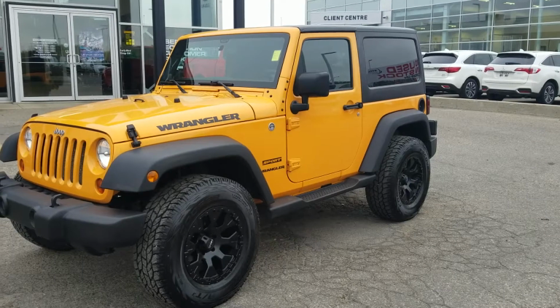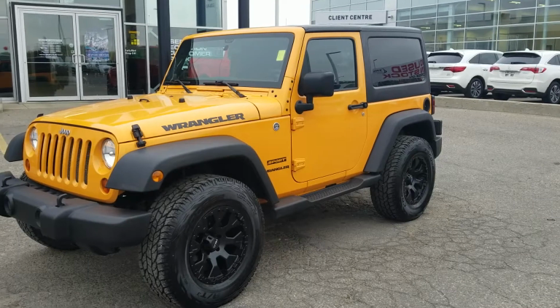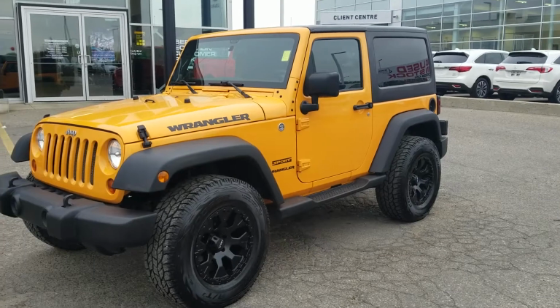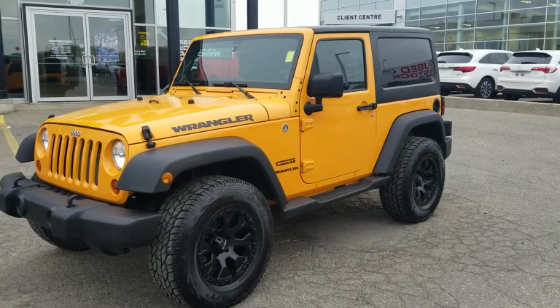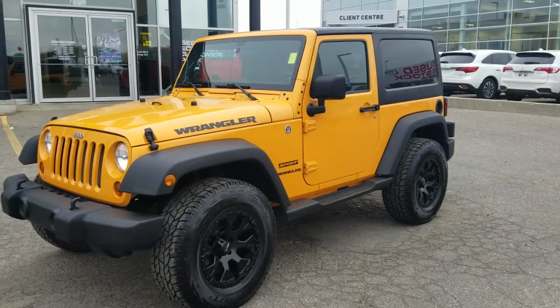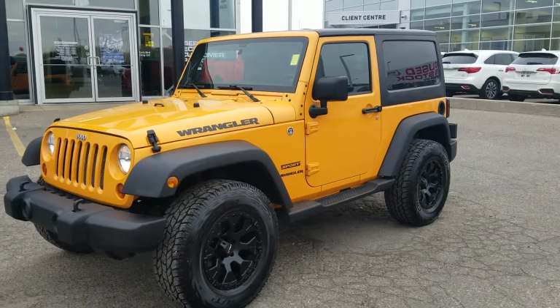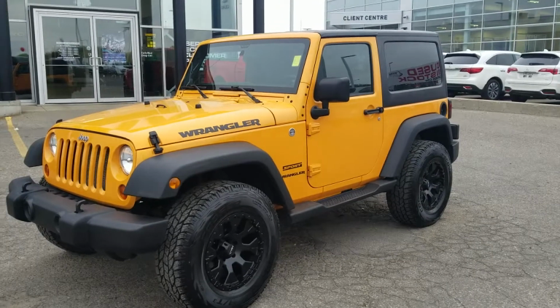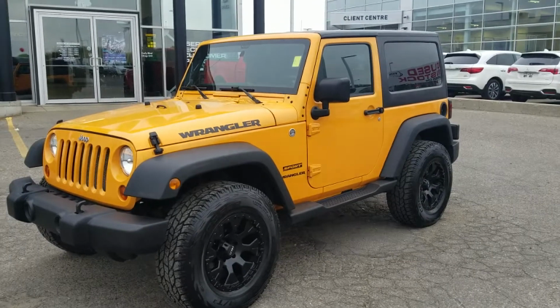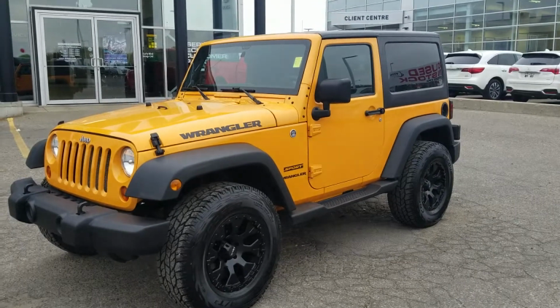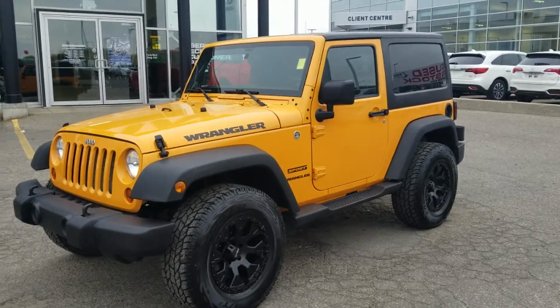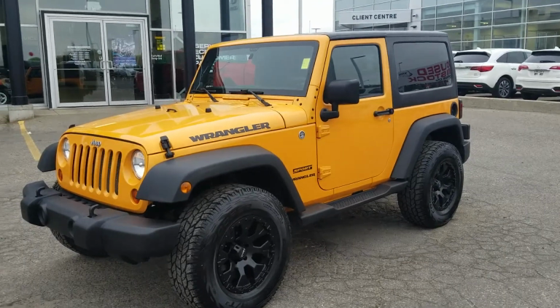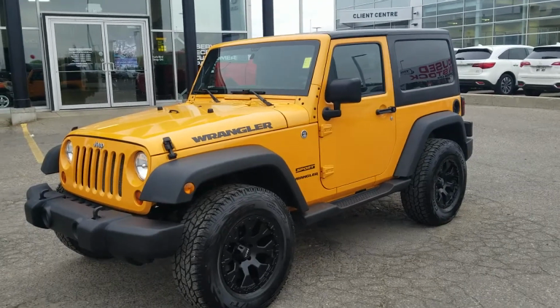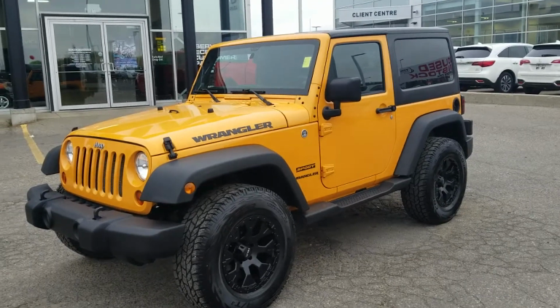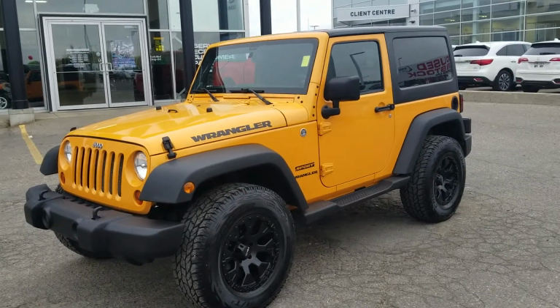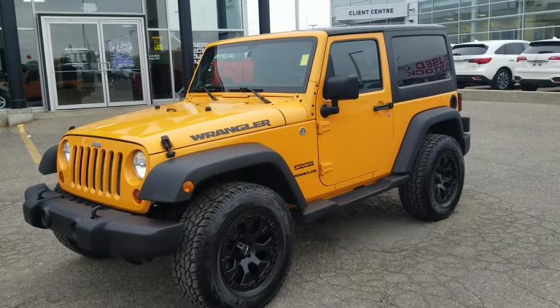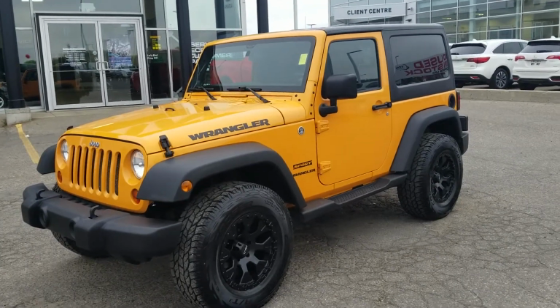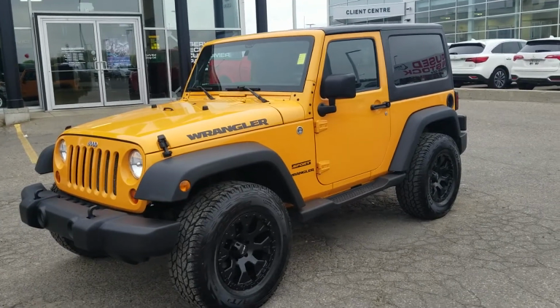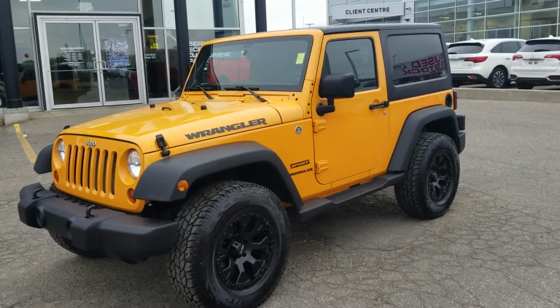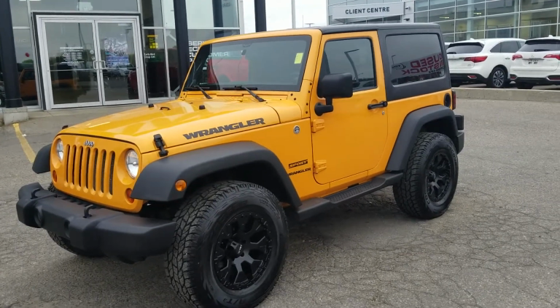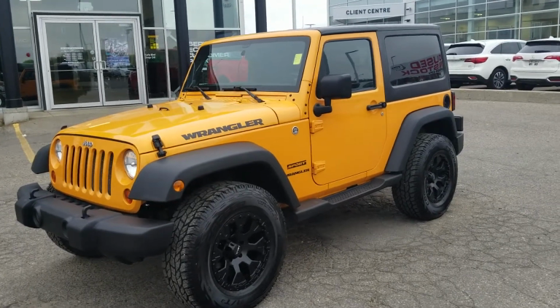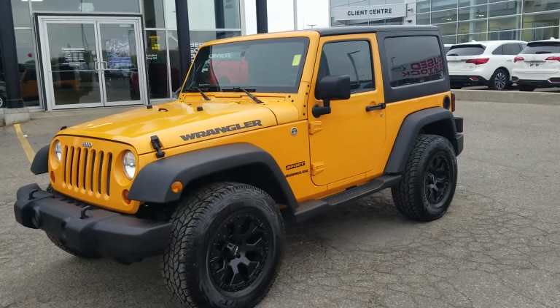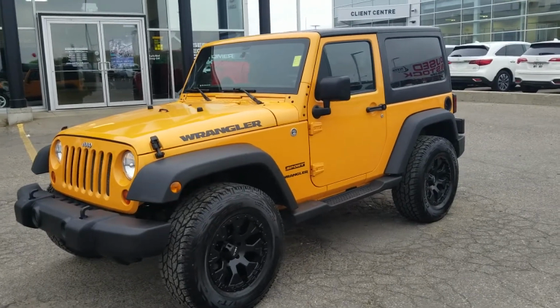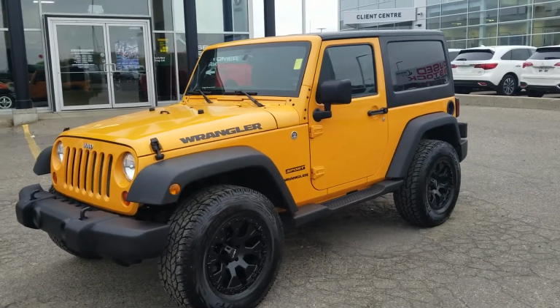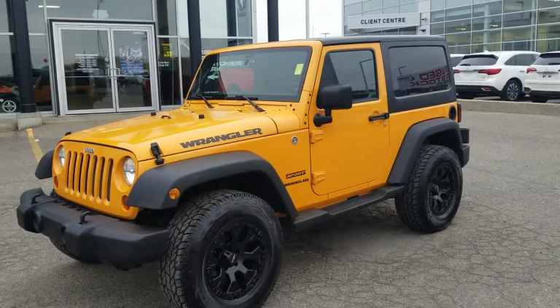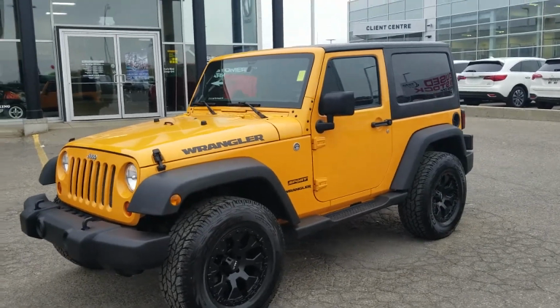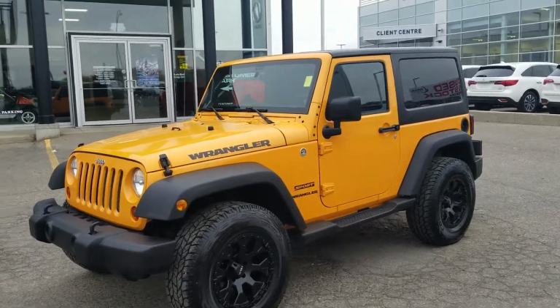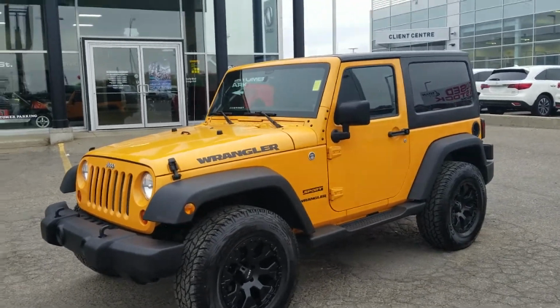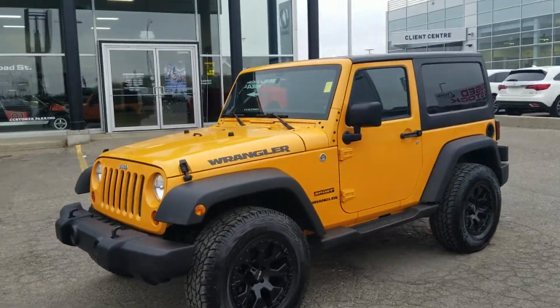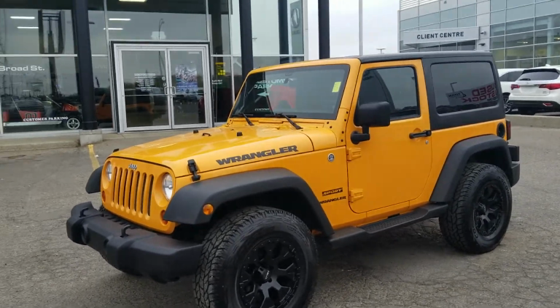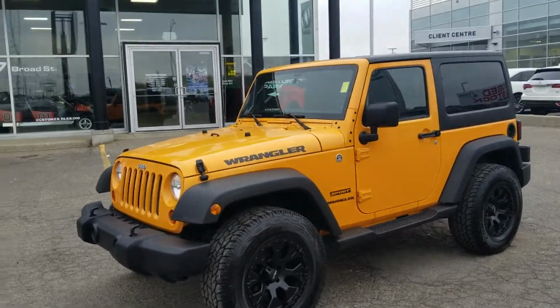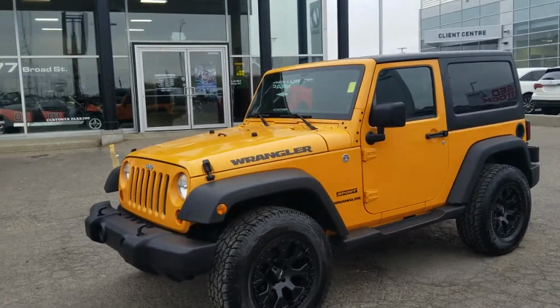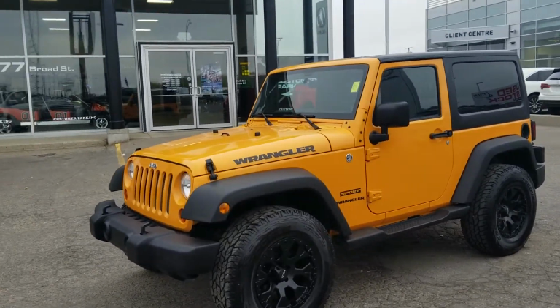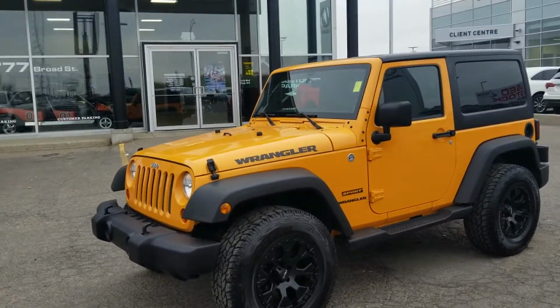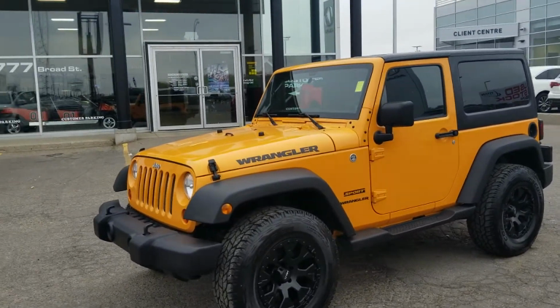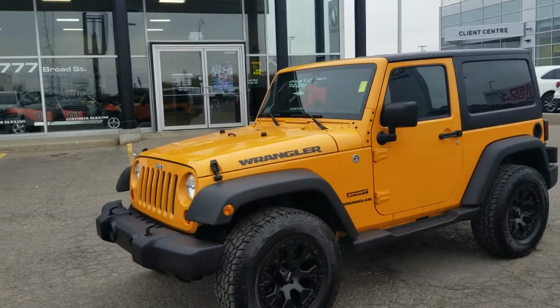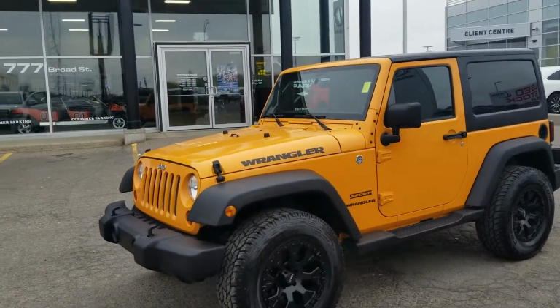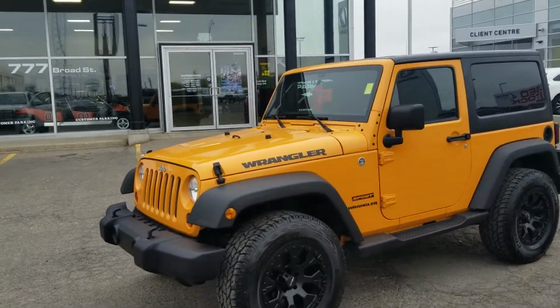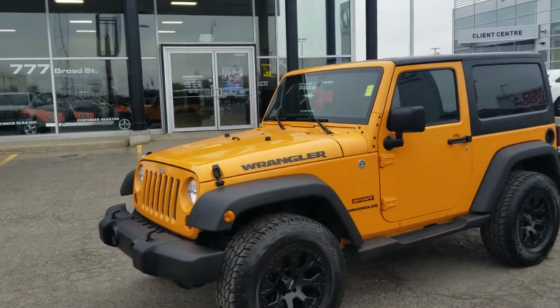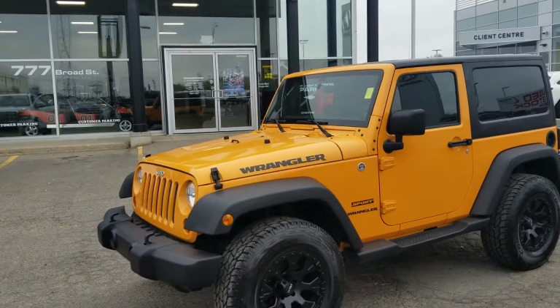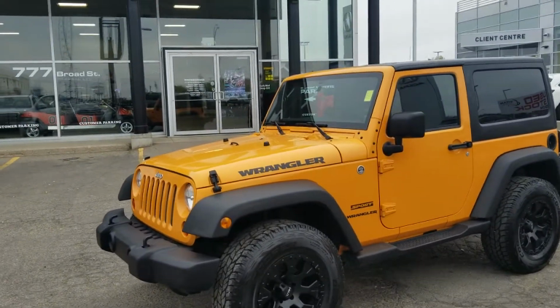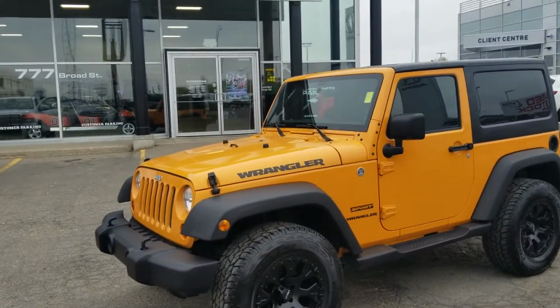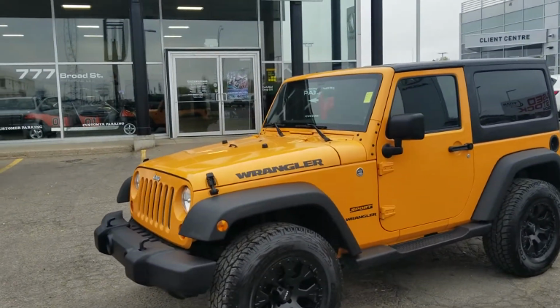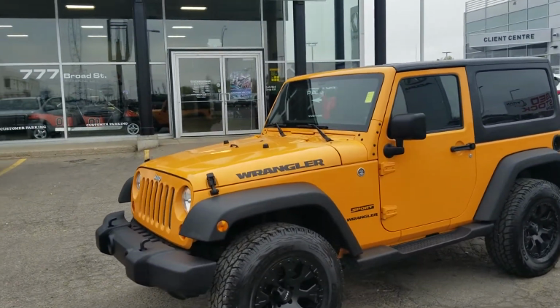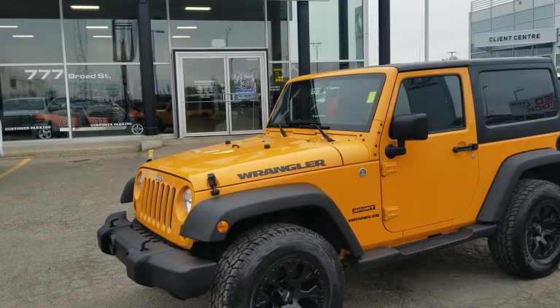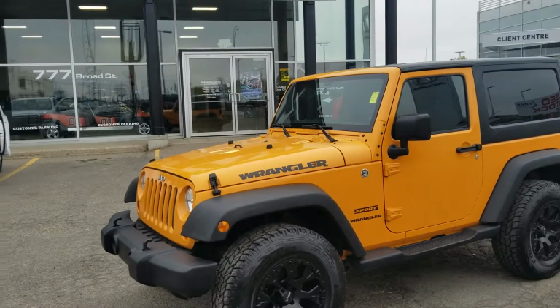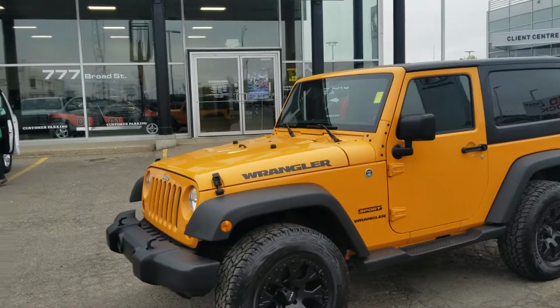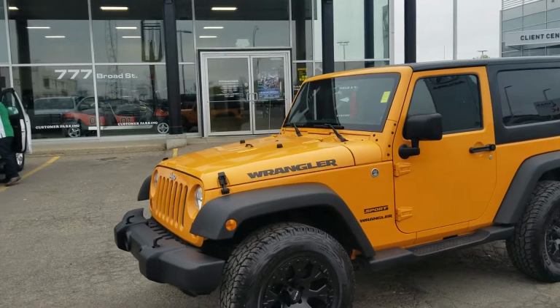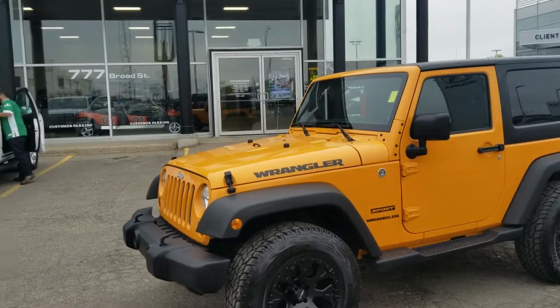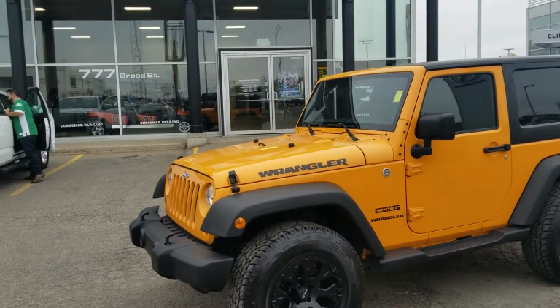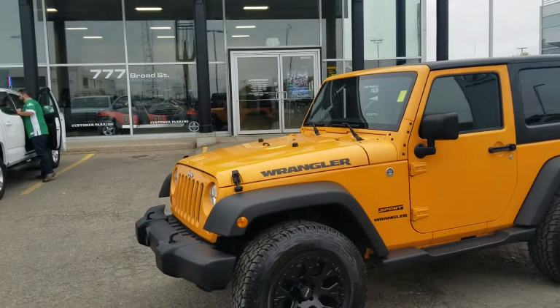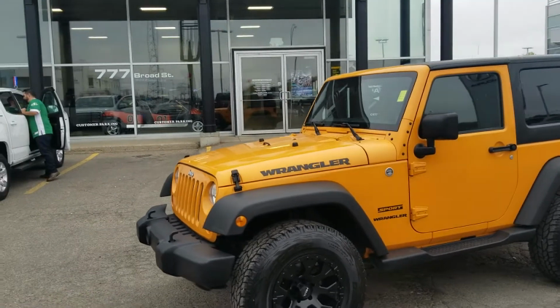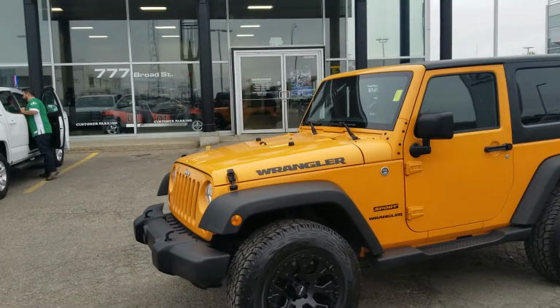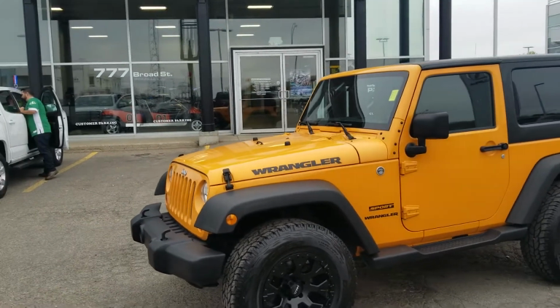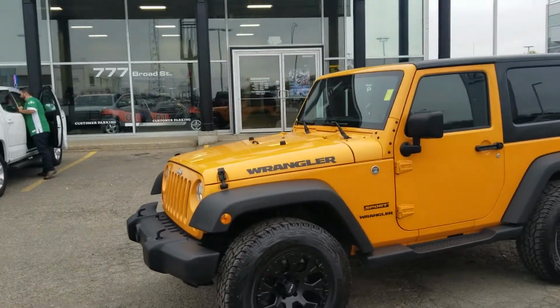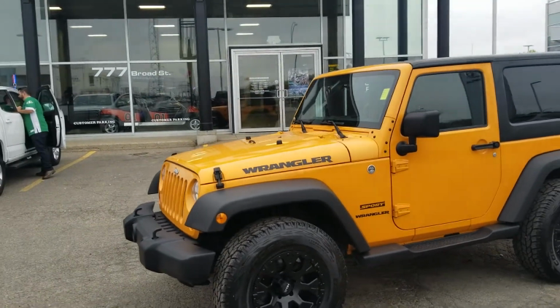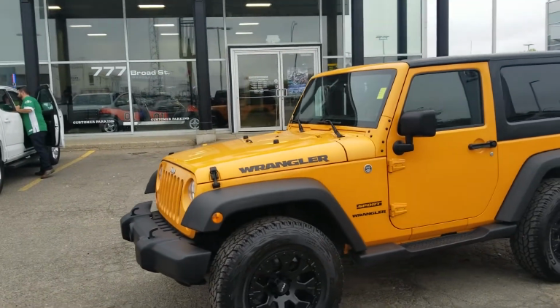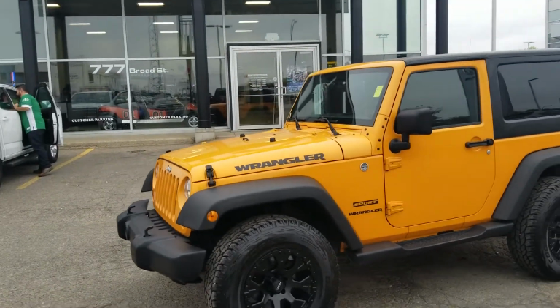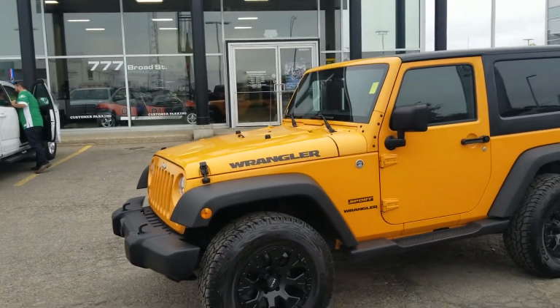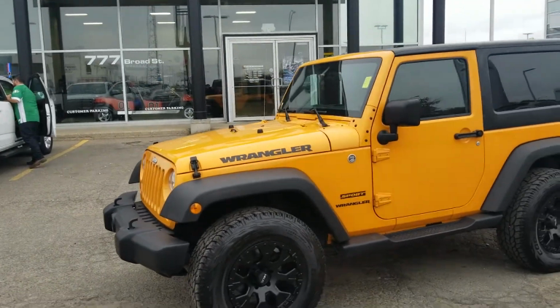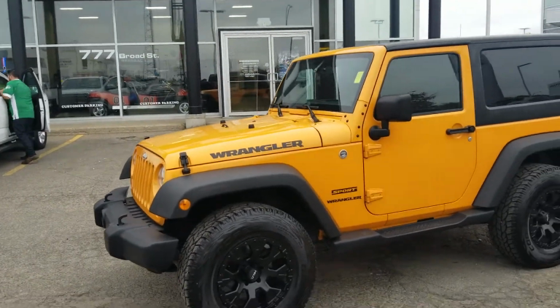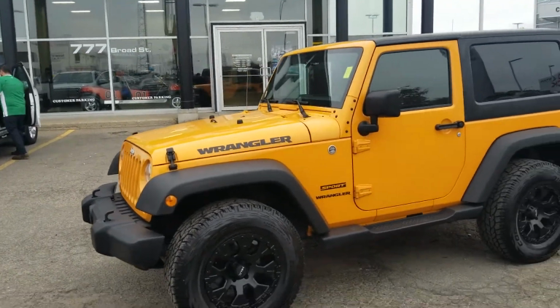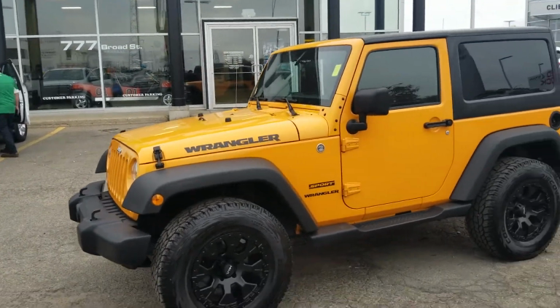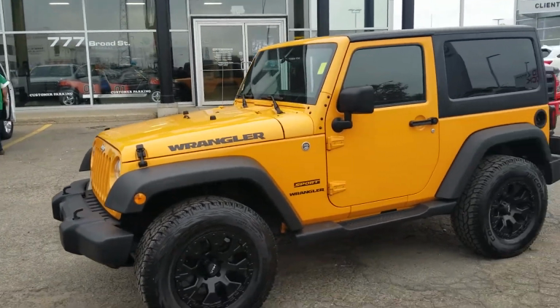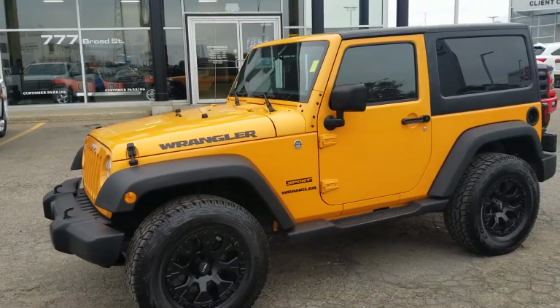Good morning, my name is Trevor from Tywin Automotive. I want to thank you for your email on our 2012 Jeep Wrangler Sports Edition.